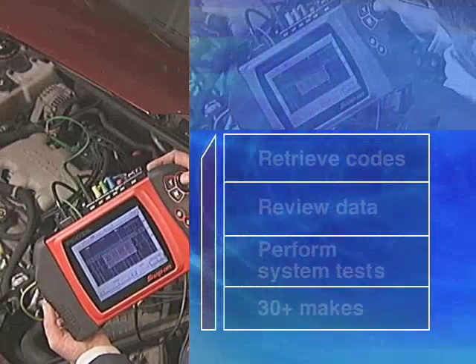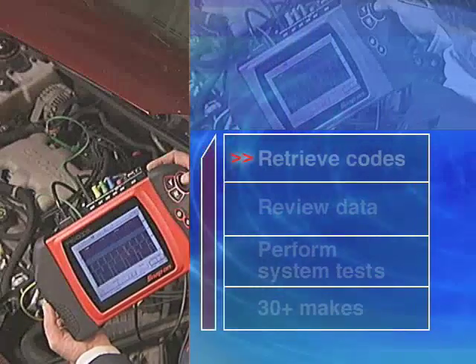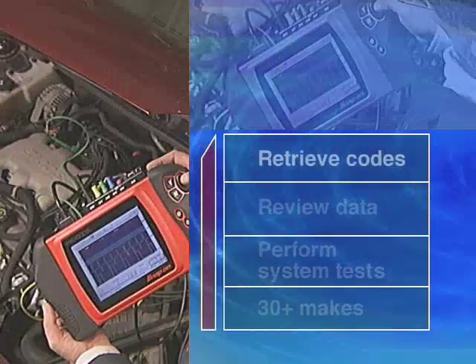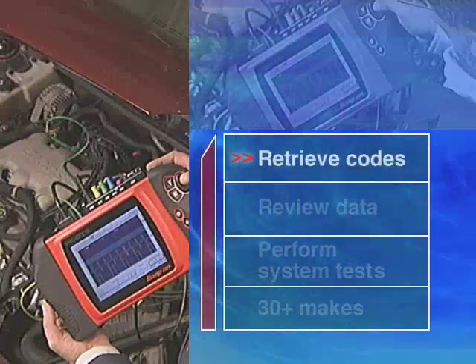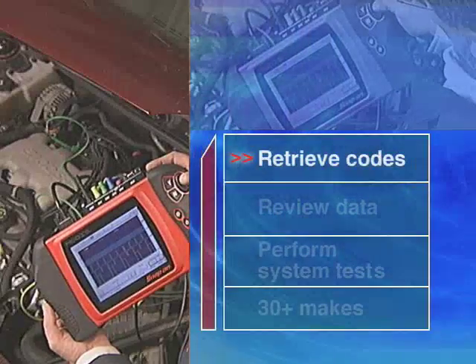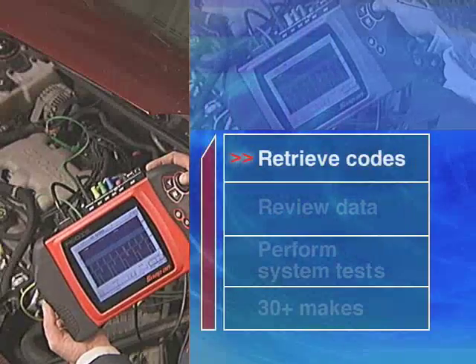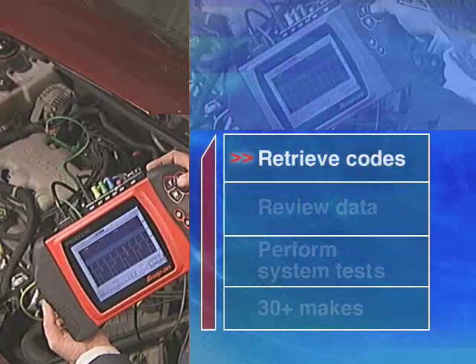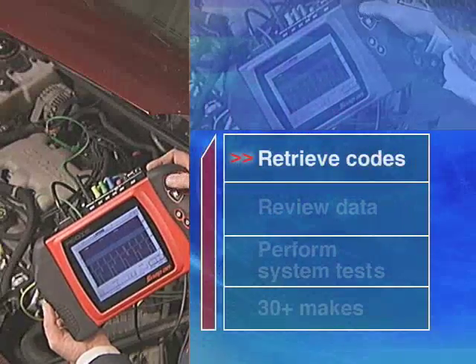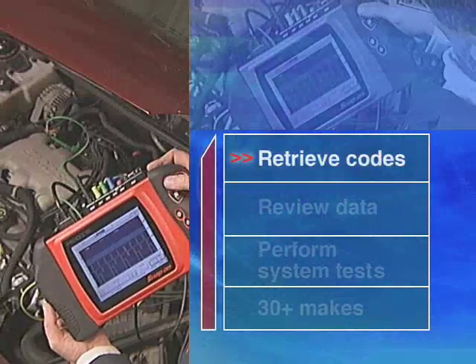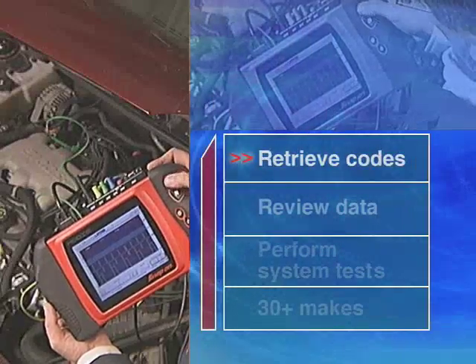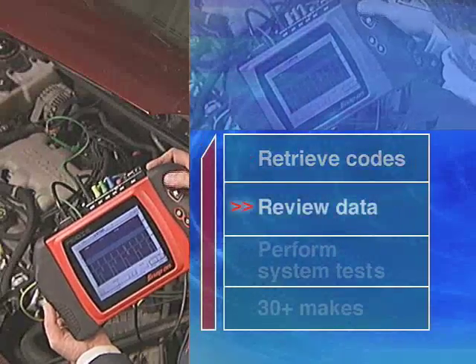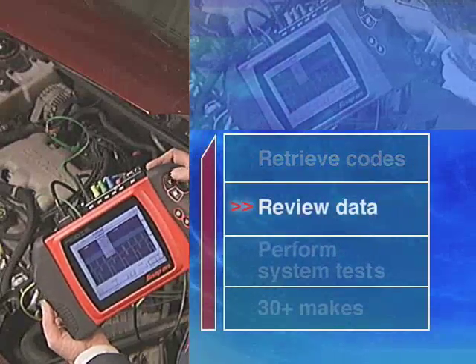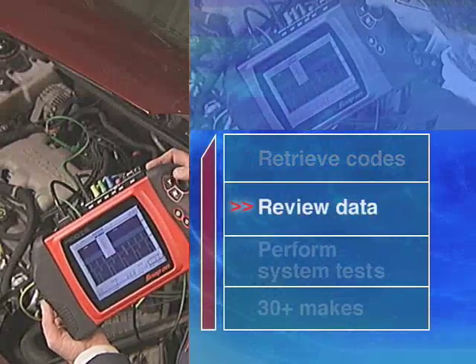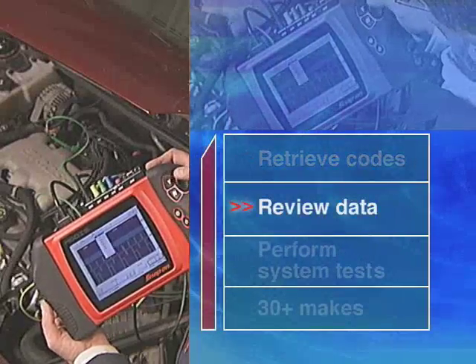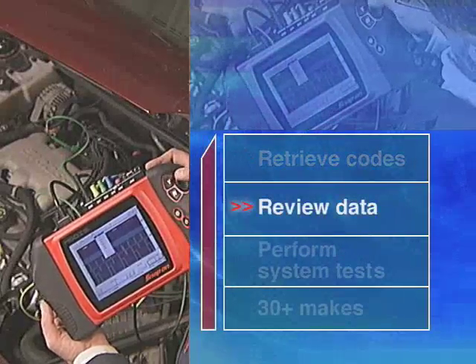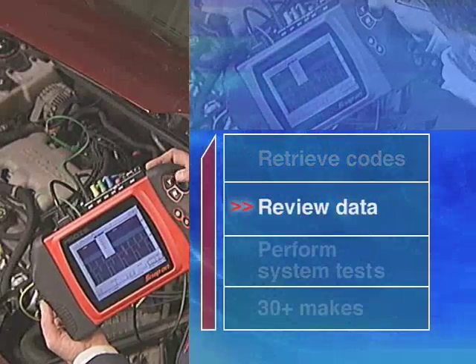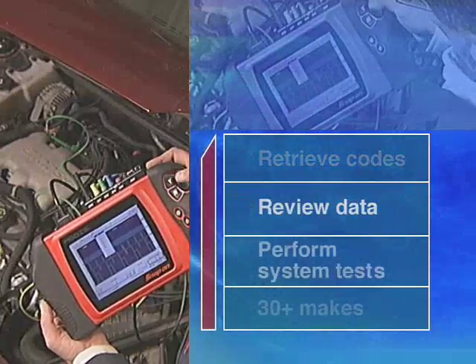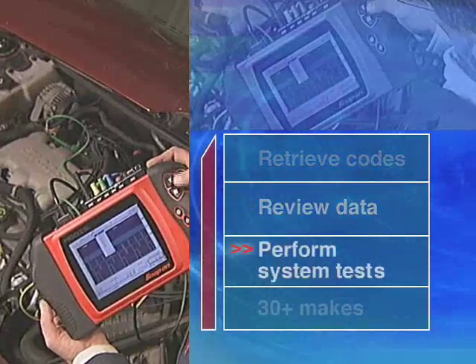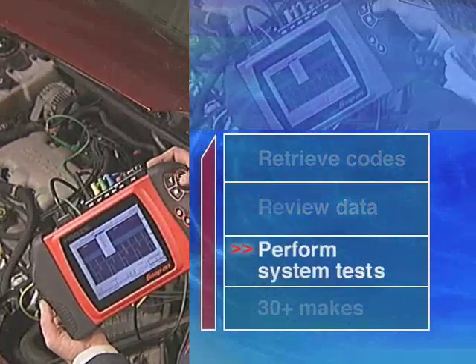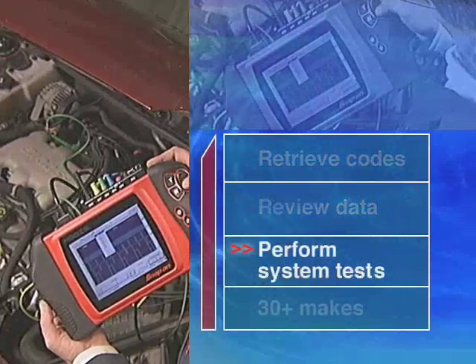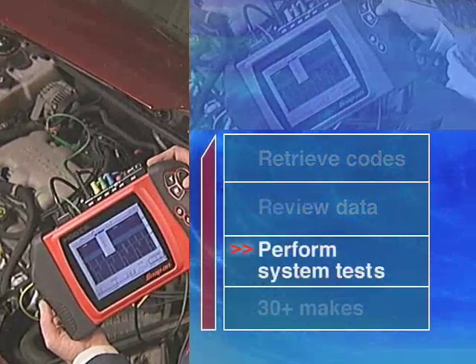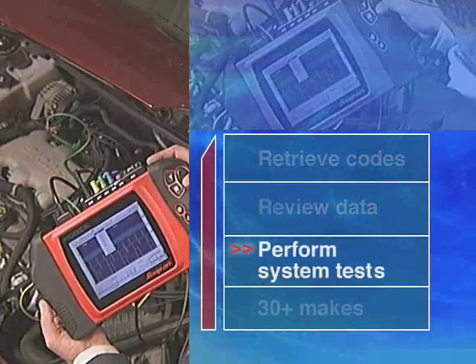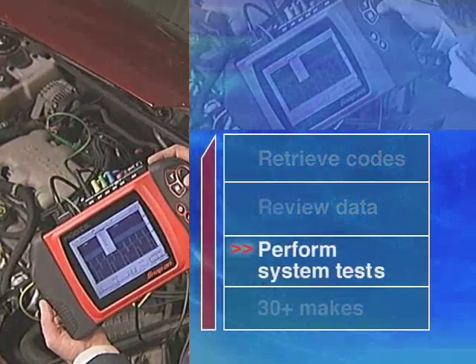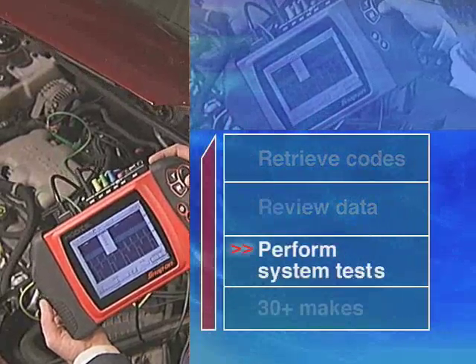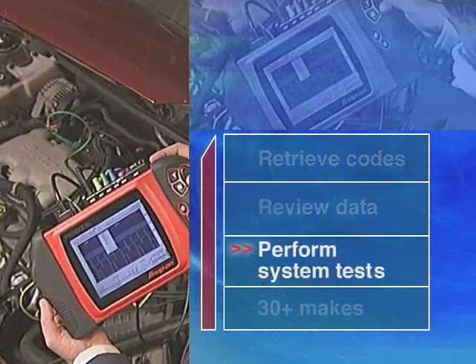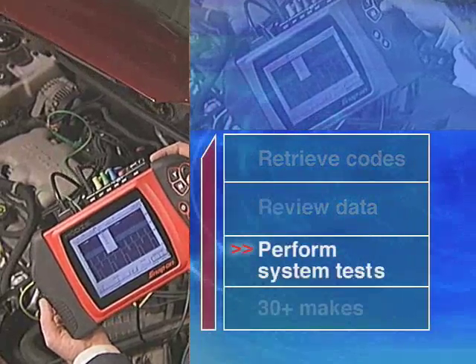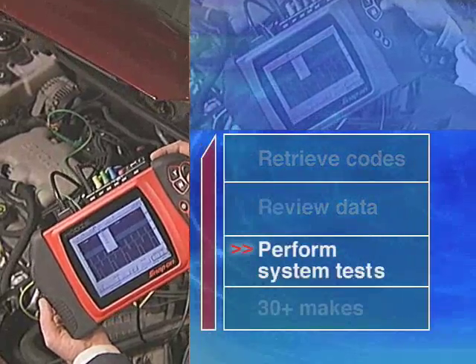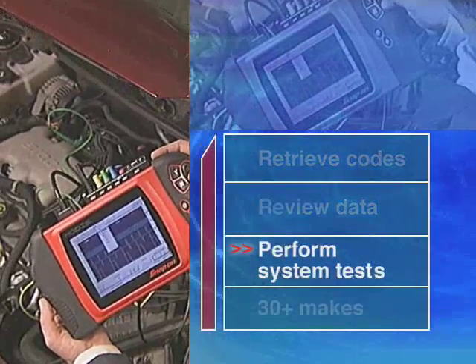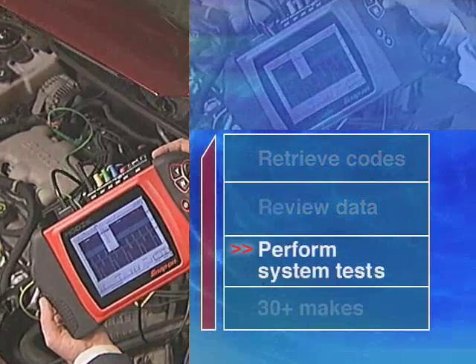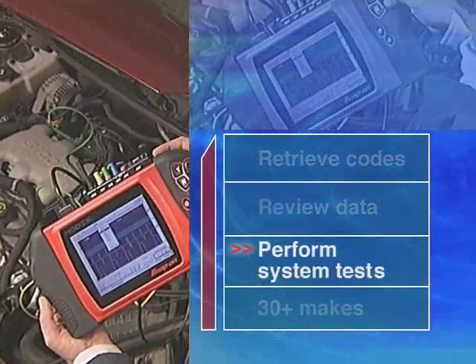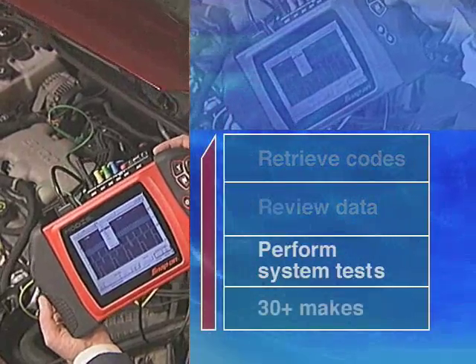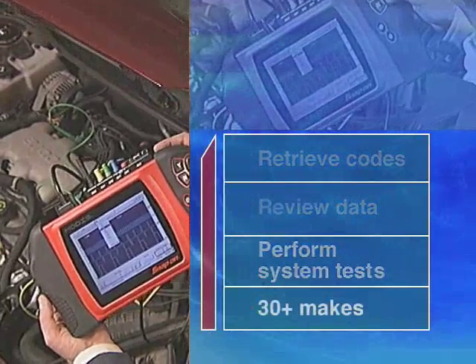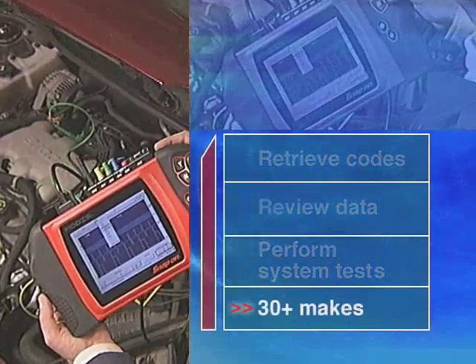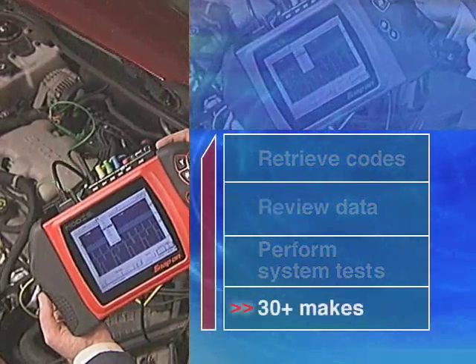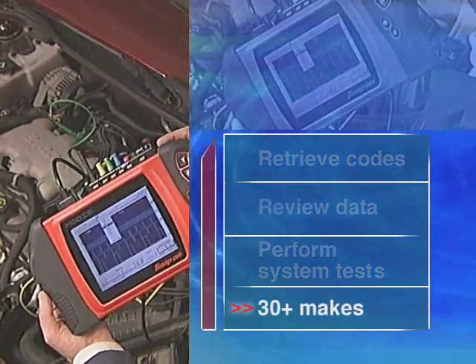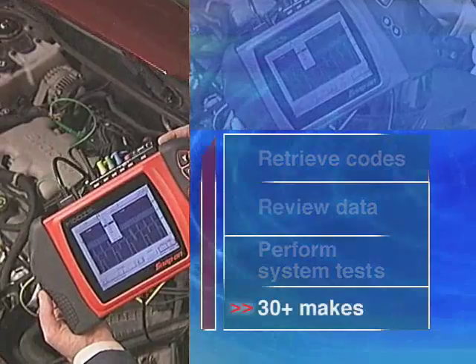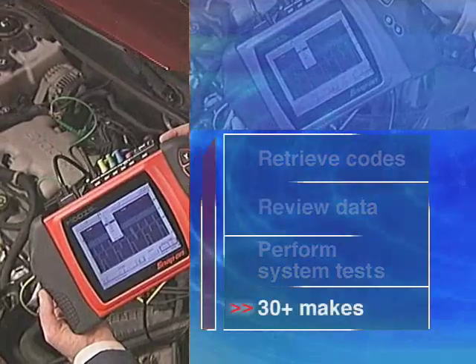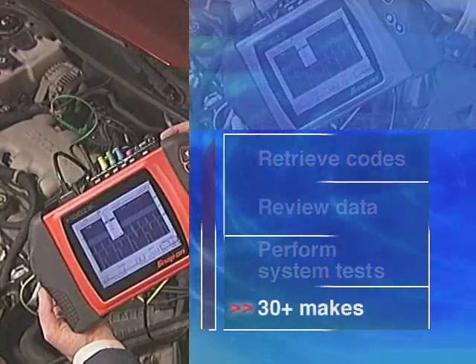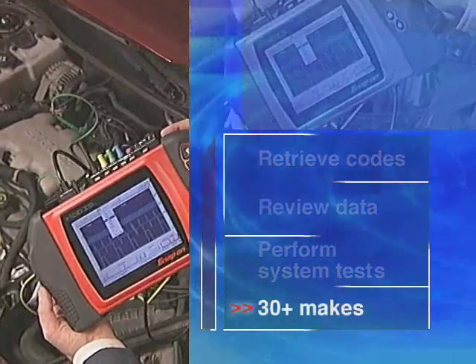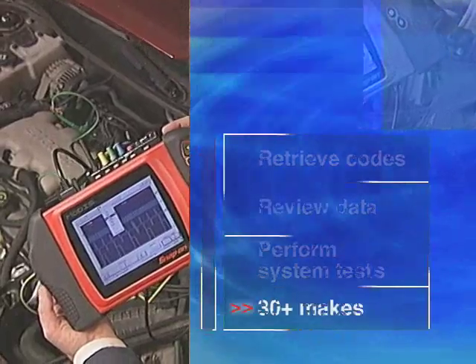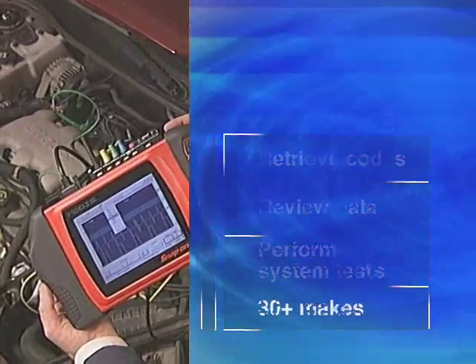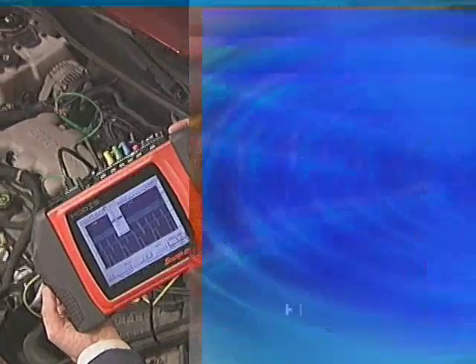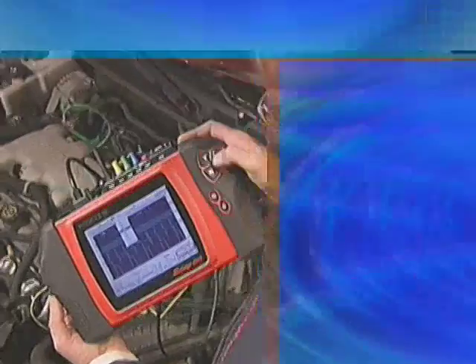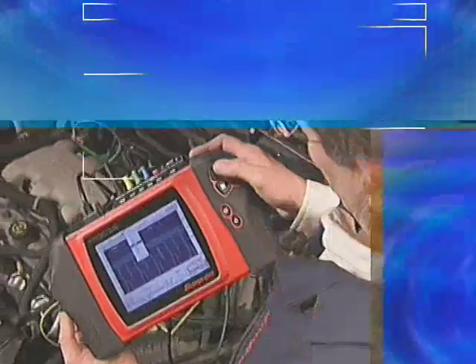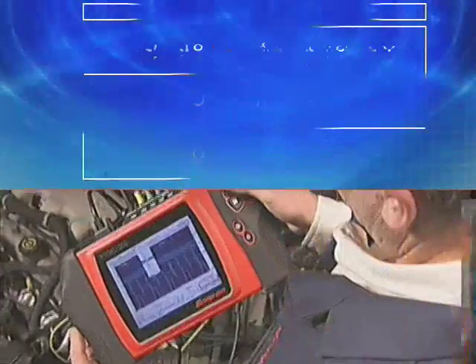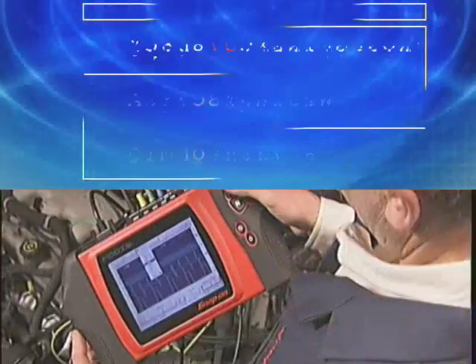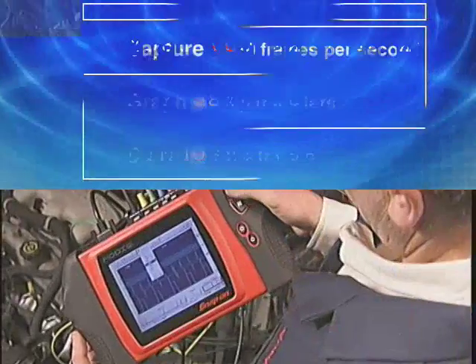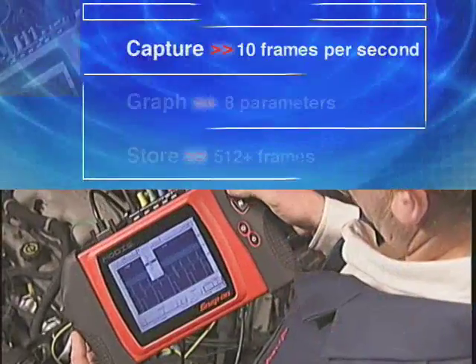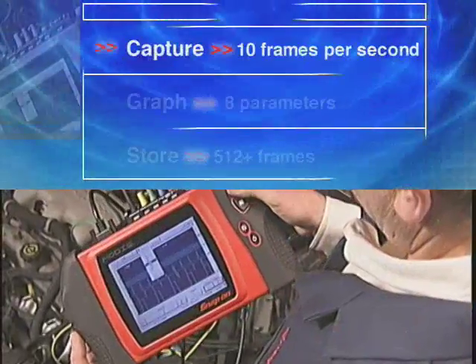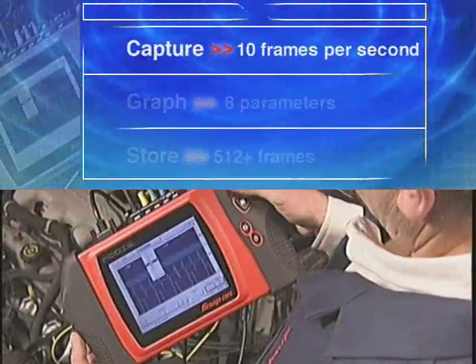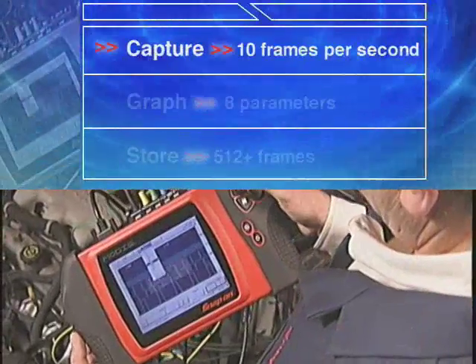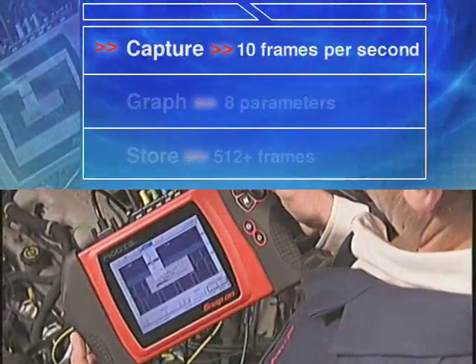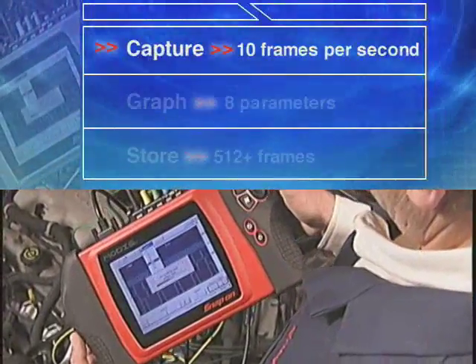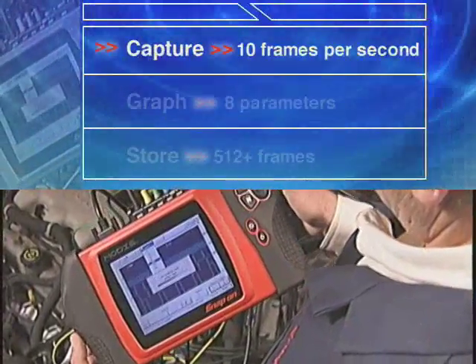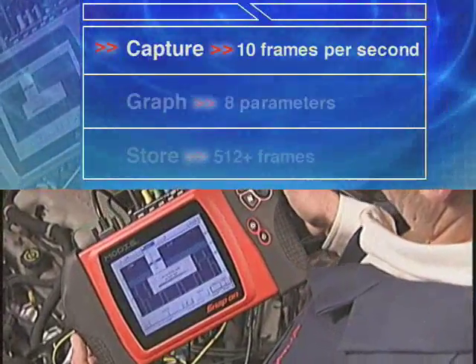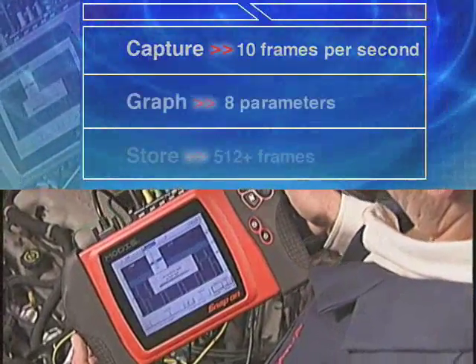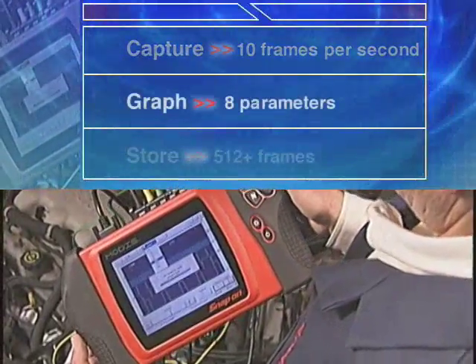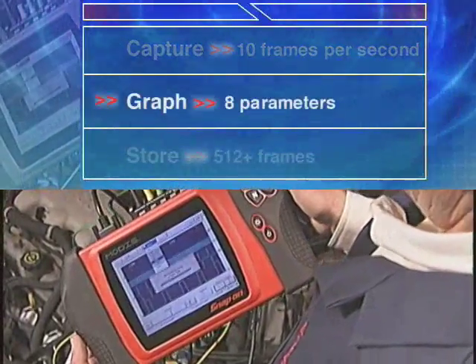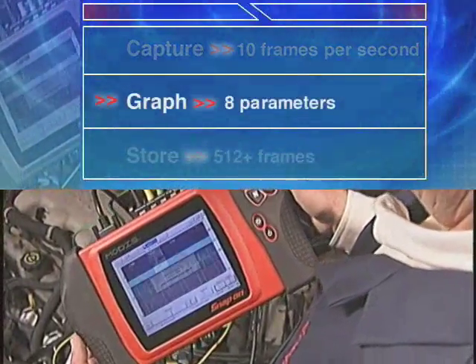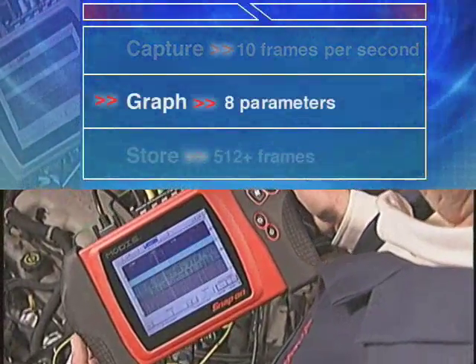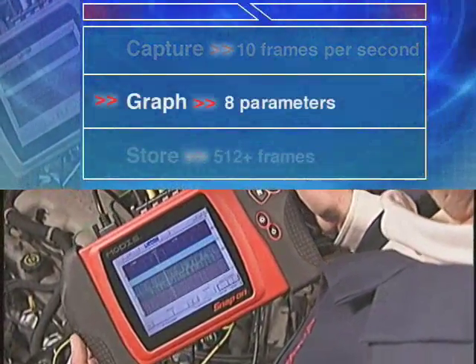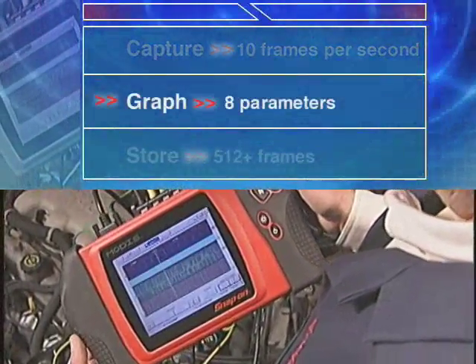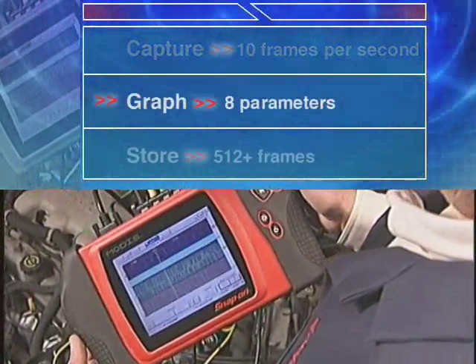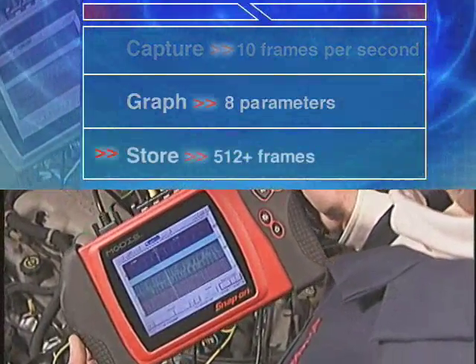Retrieve codes, review data, and perform system tests for over 30 makes with superior capture and graphing functions.